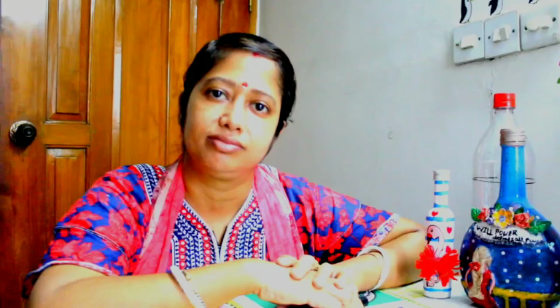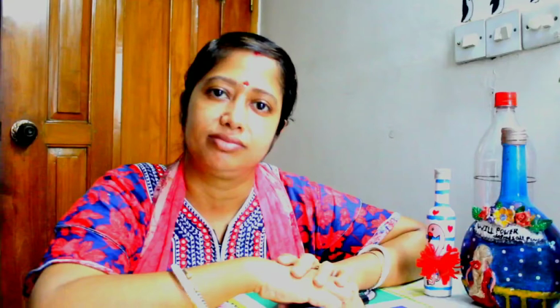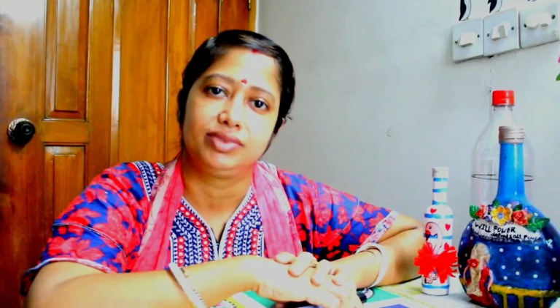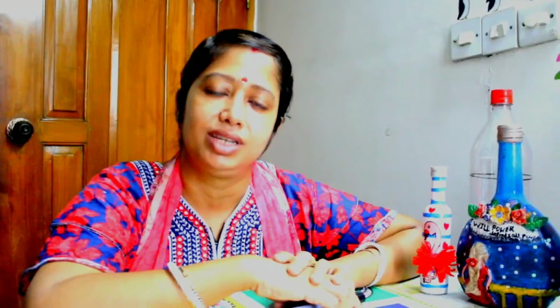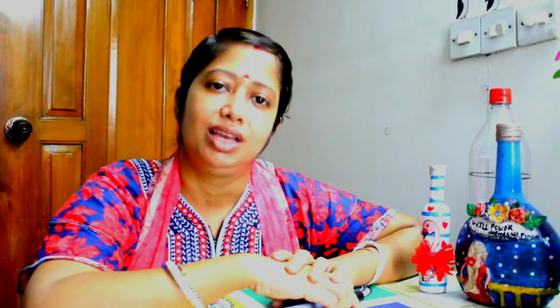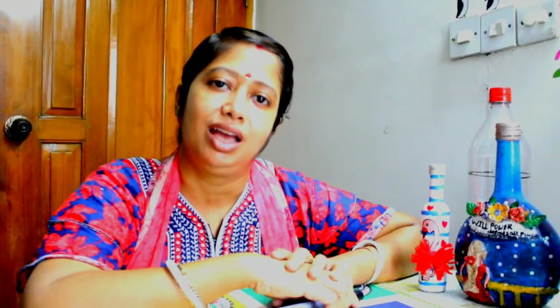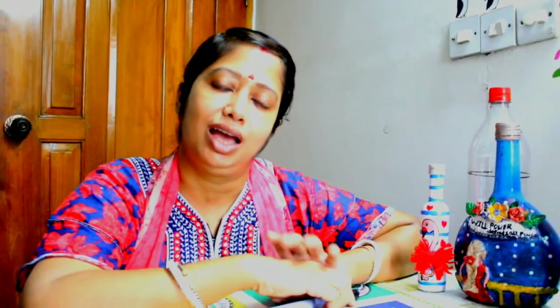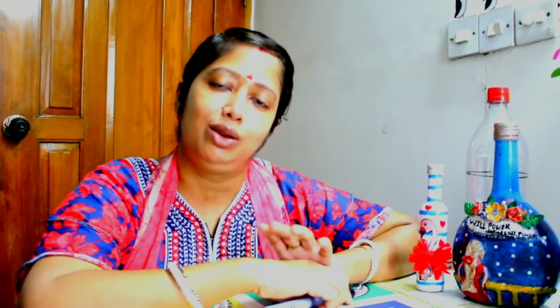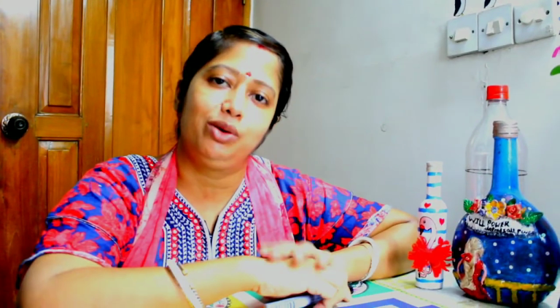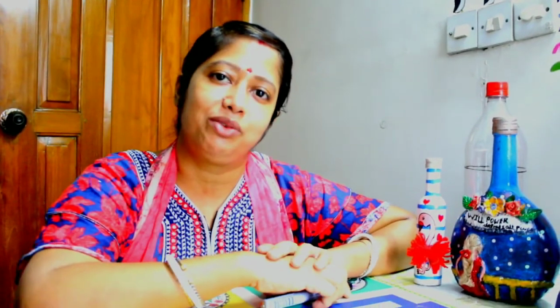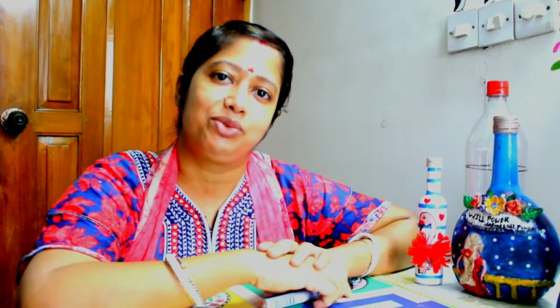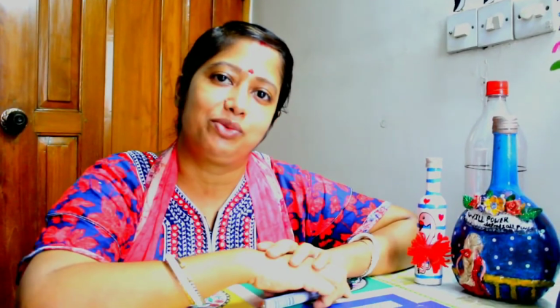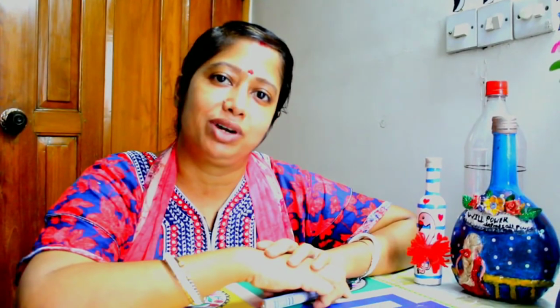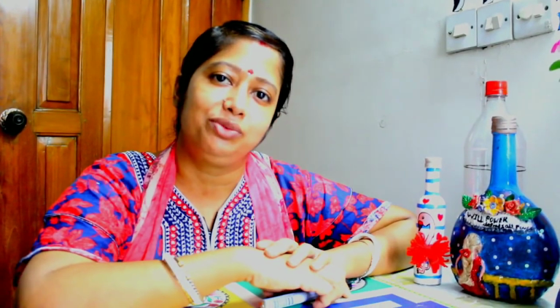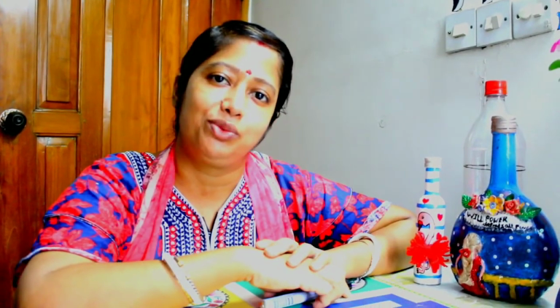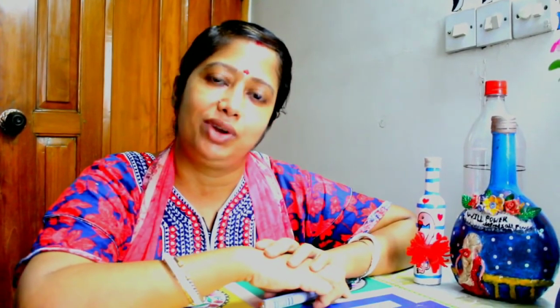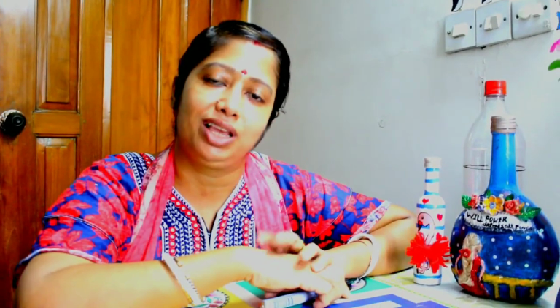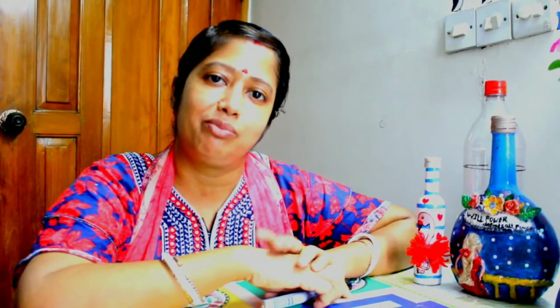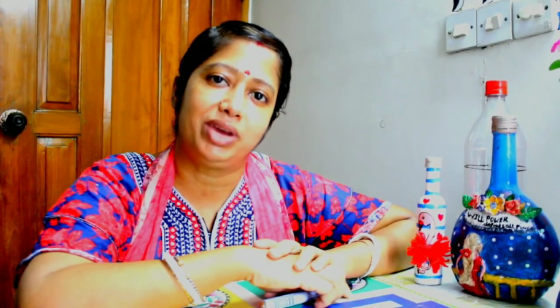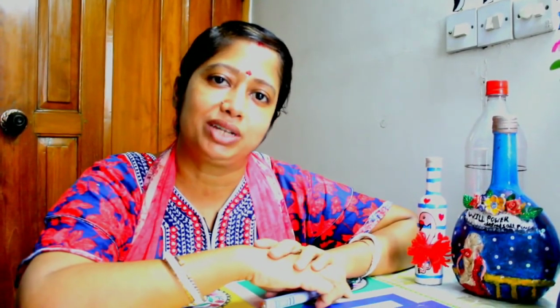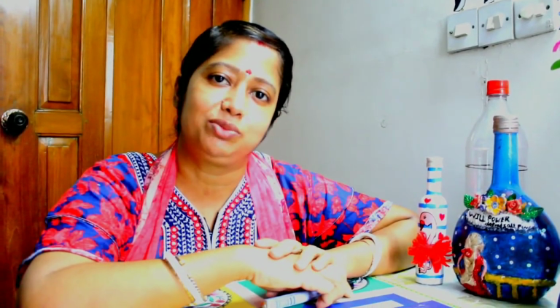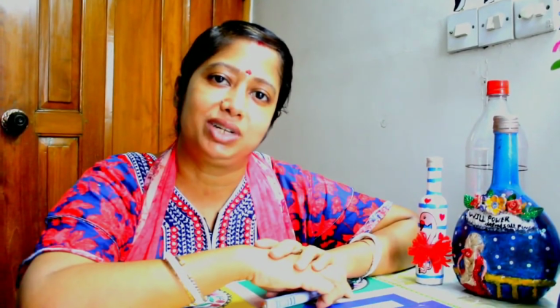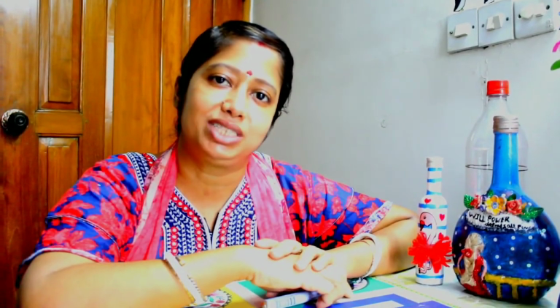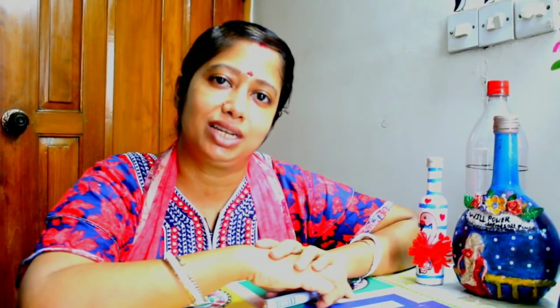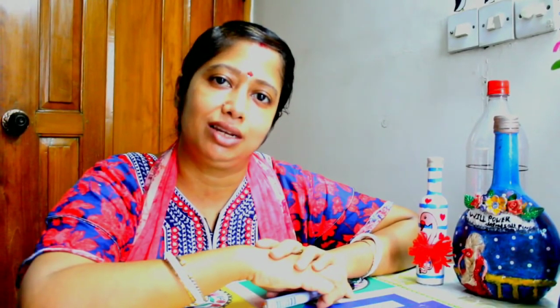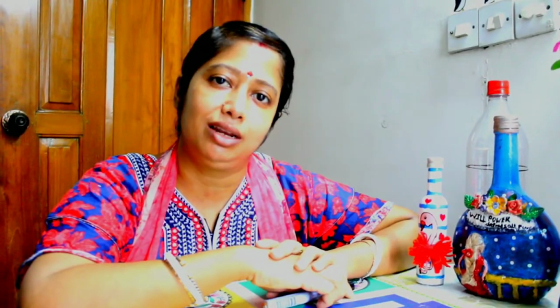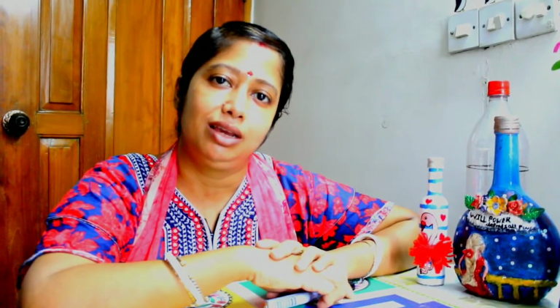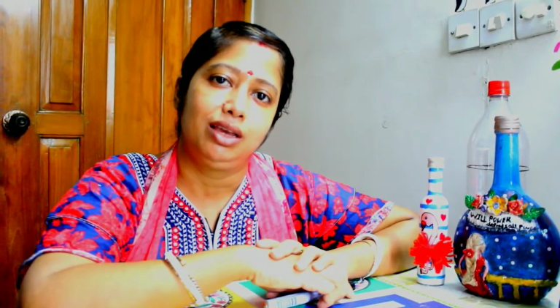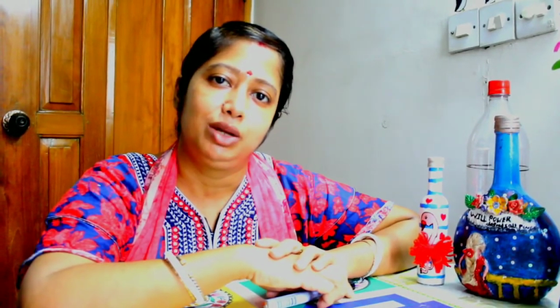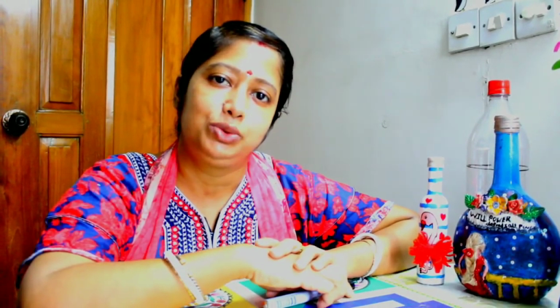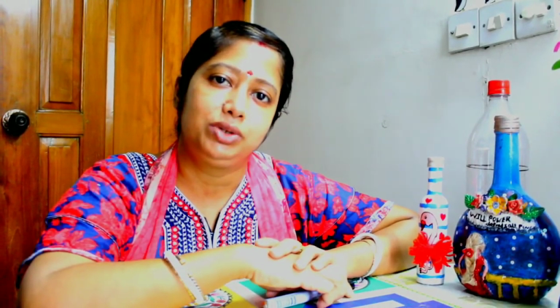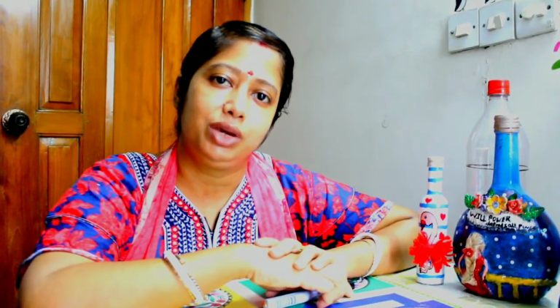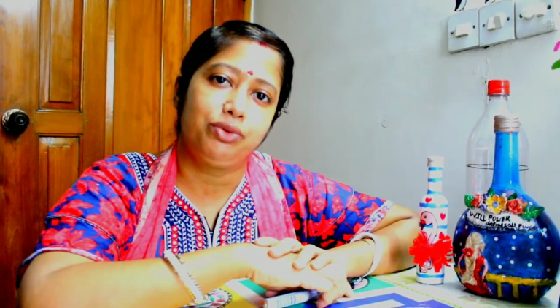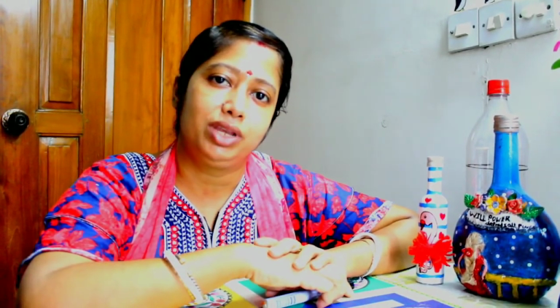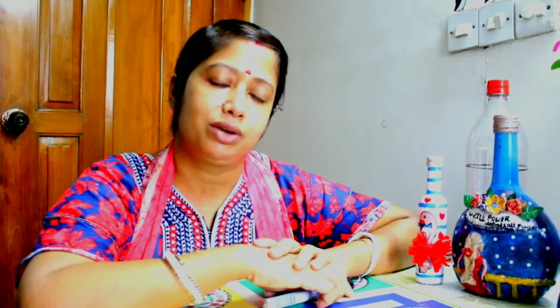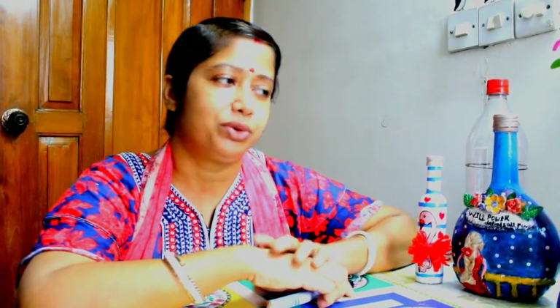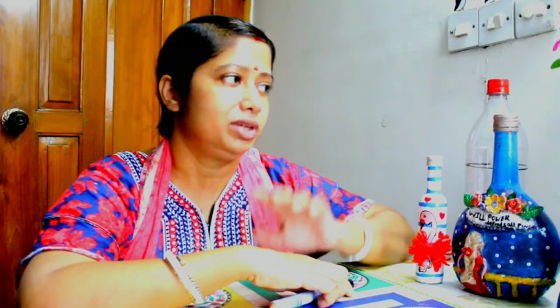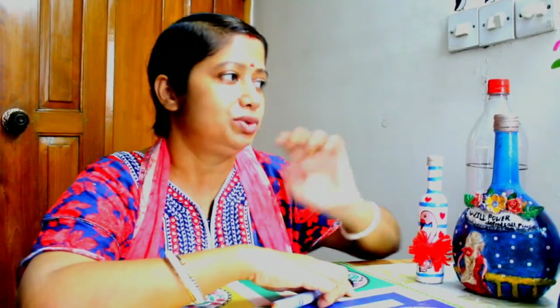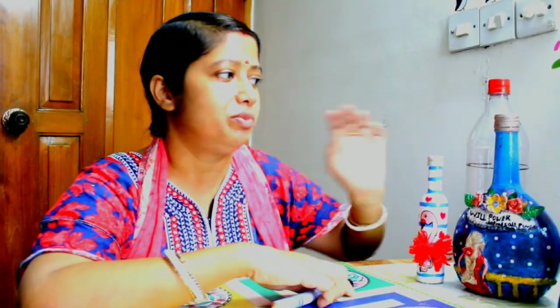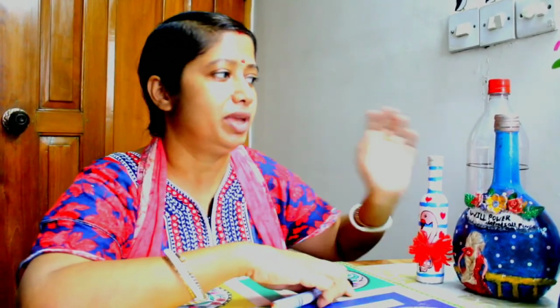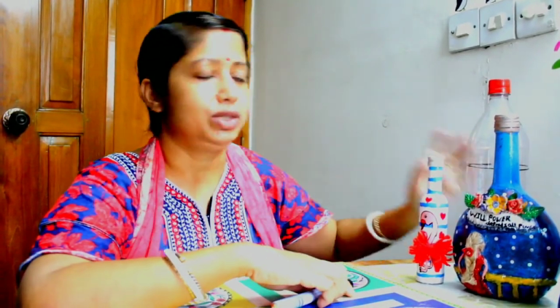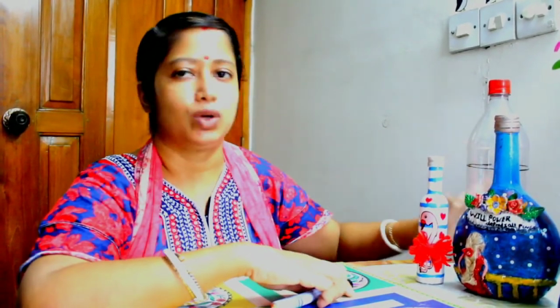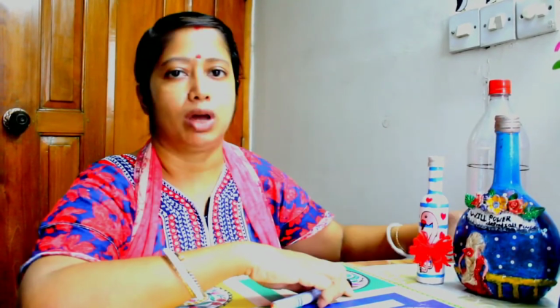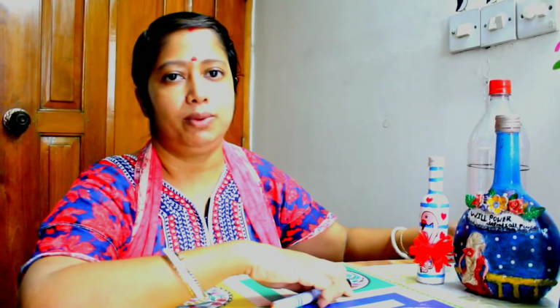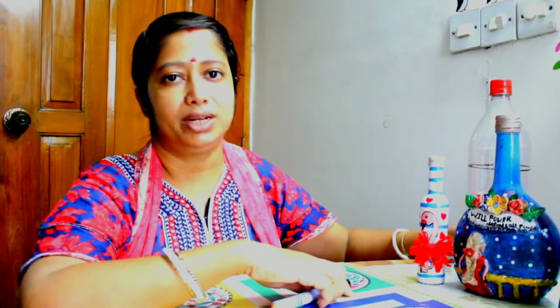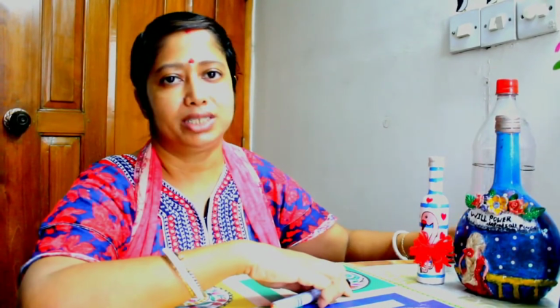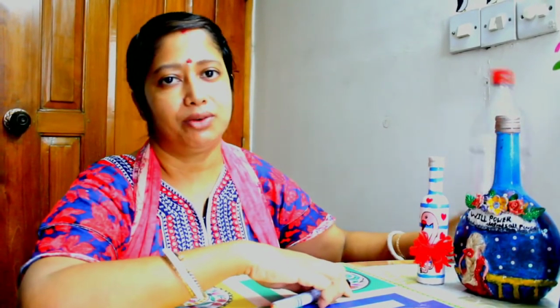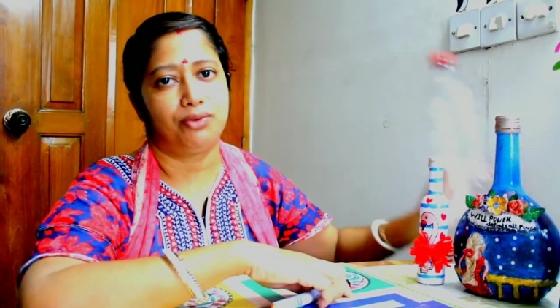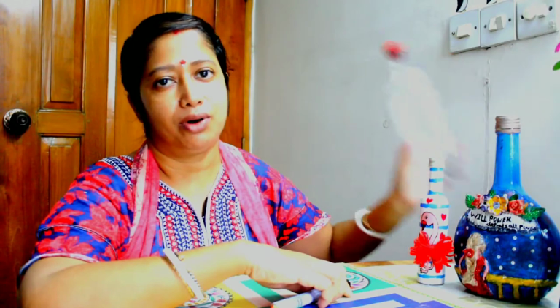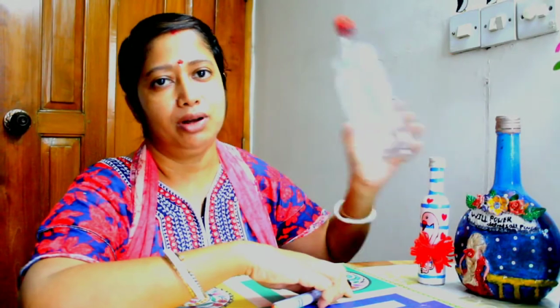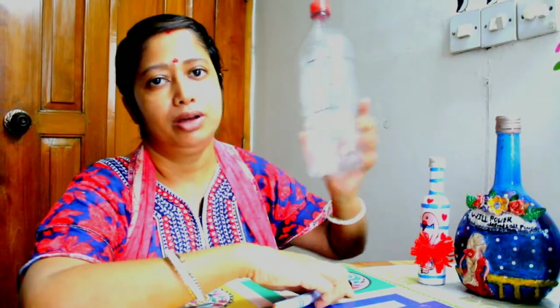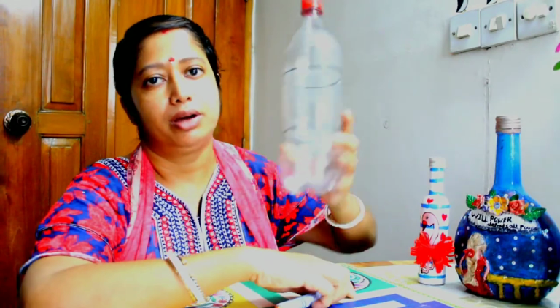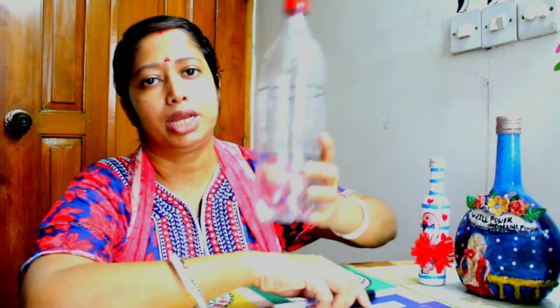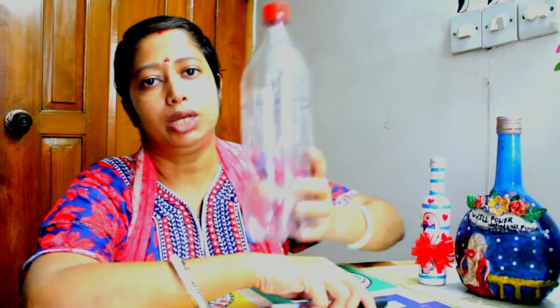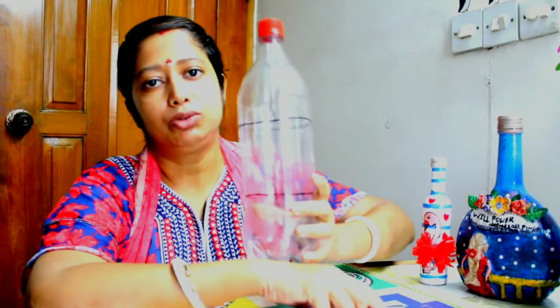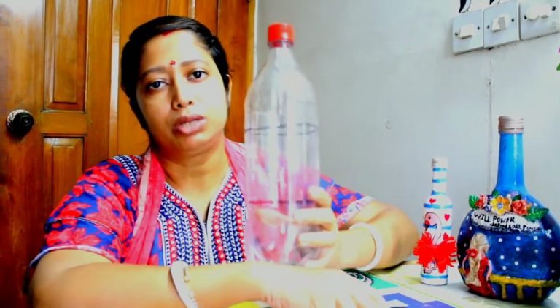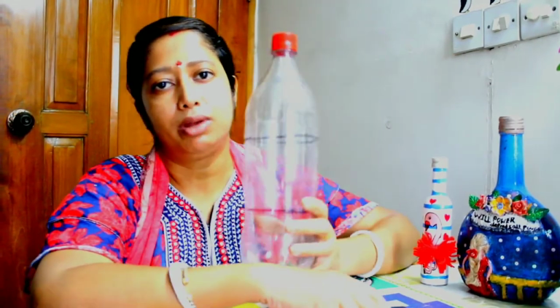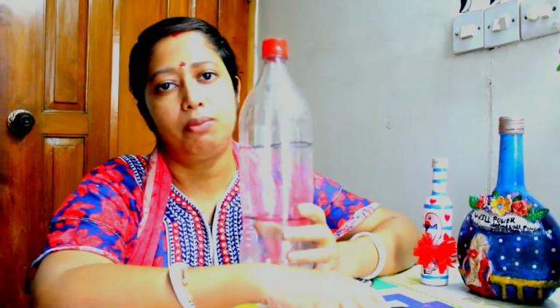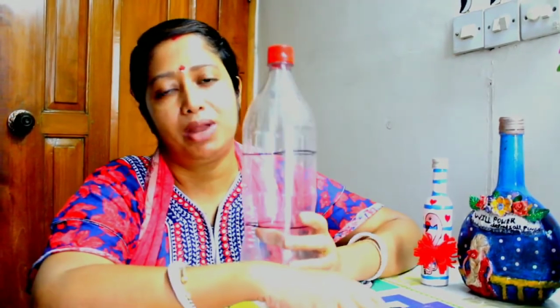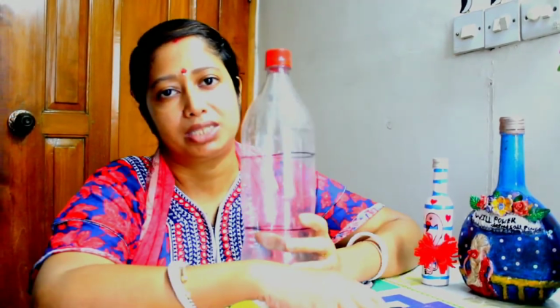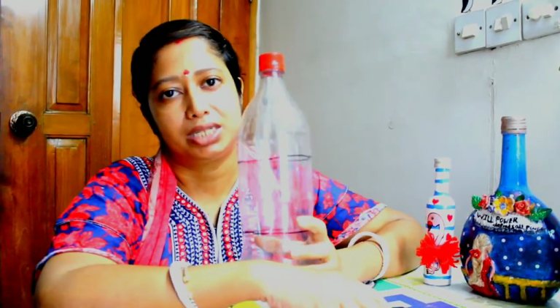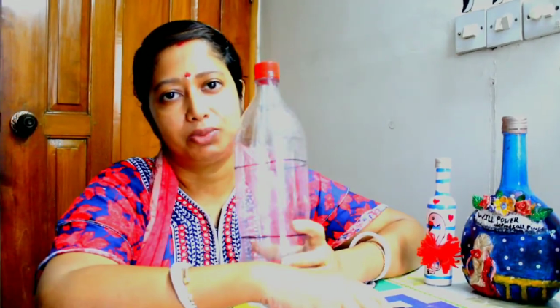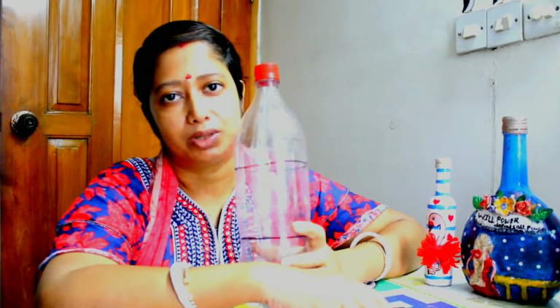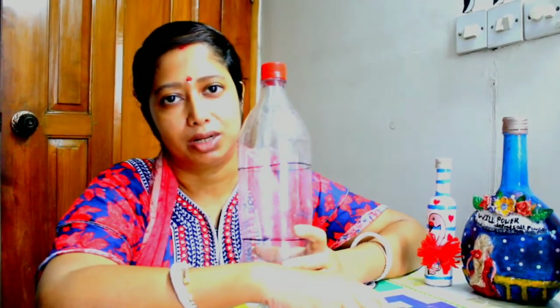Hello everyone, welcome back to my channel. Today we are going to make a doll planter from a reusable plastic bottle.